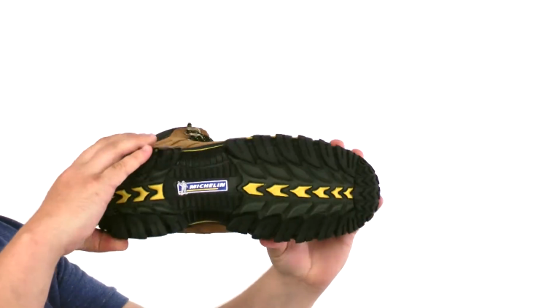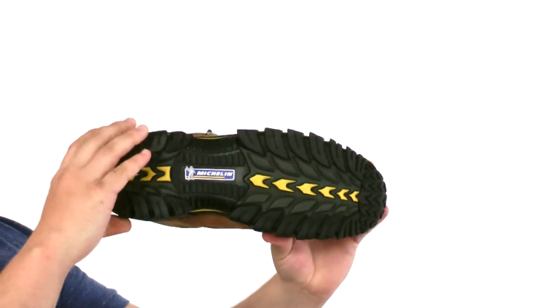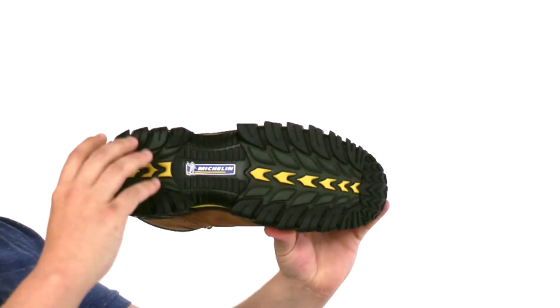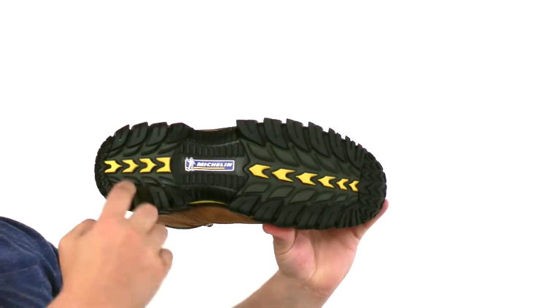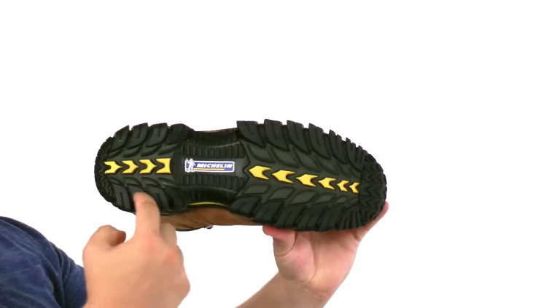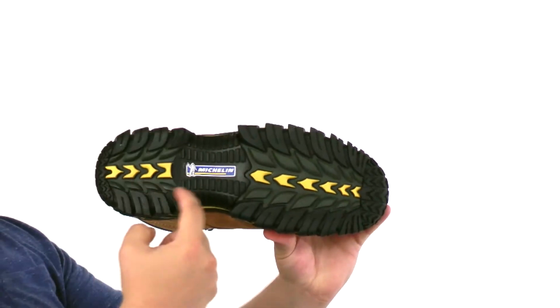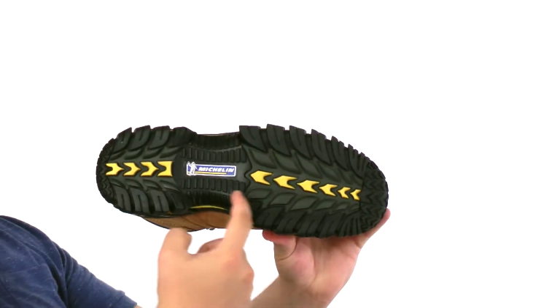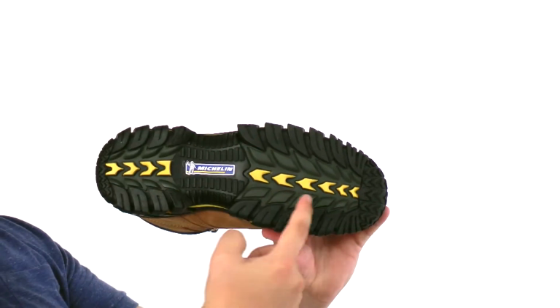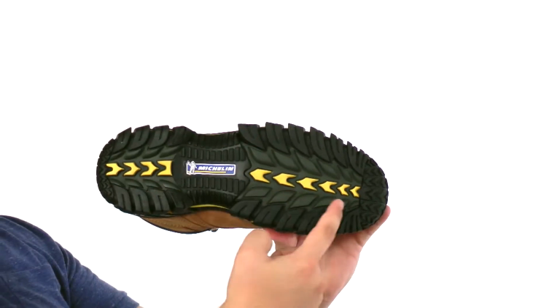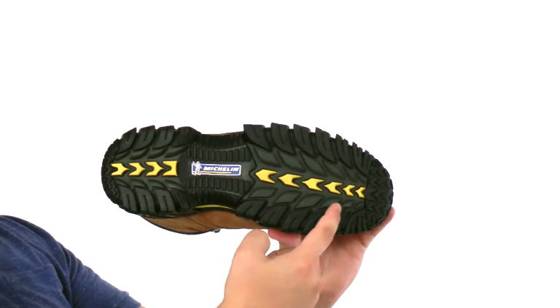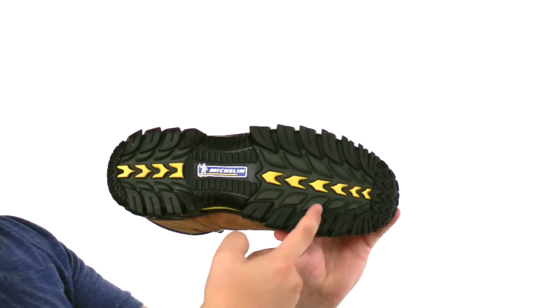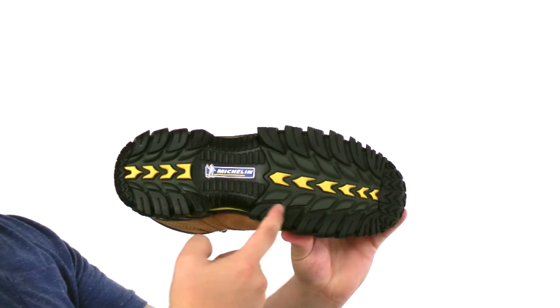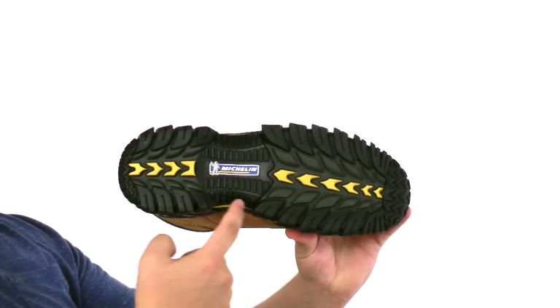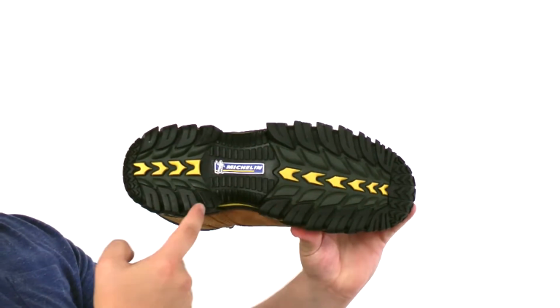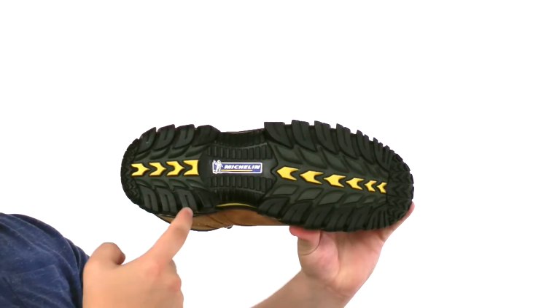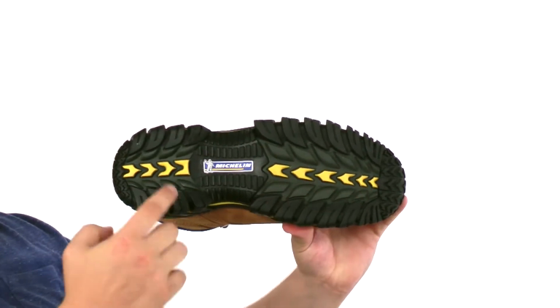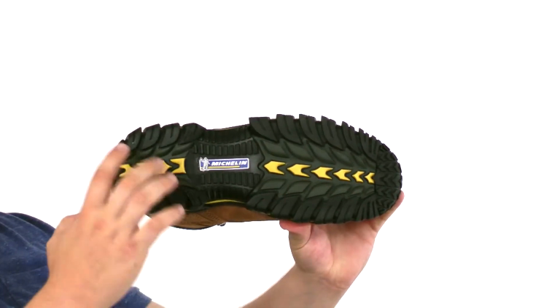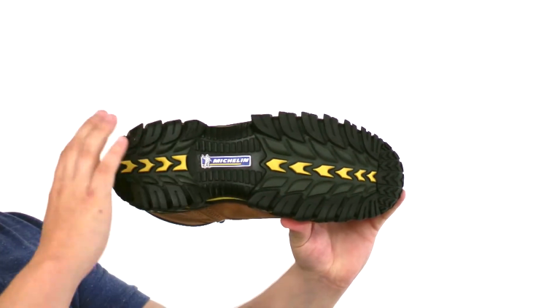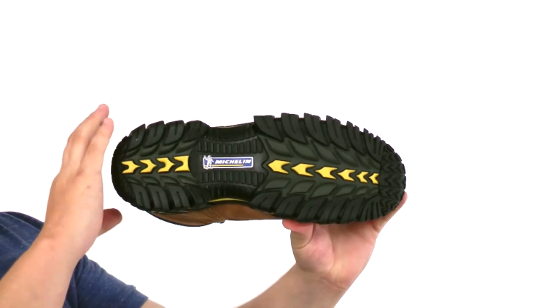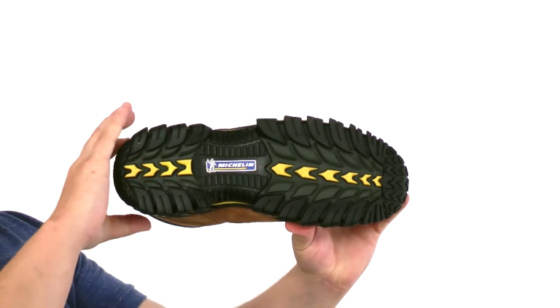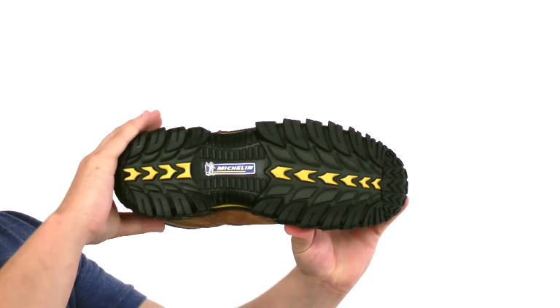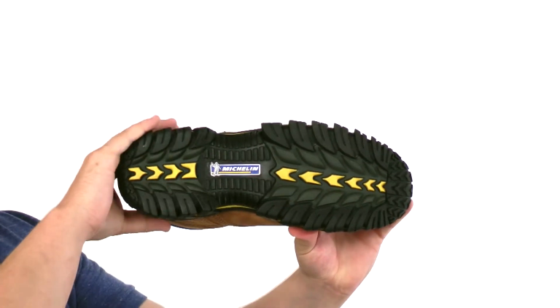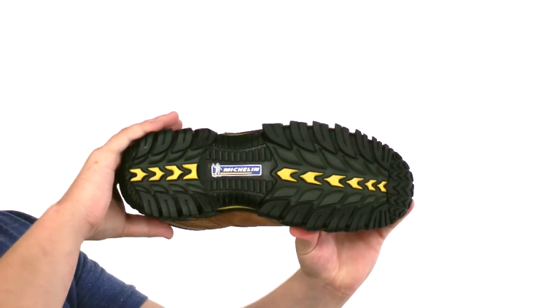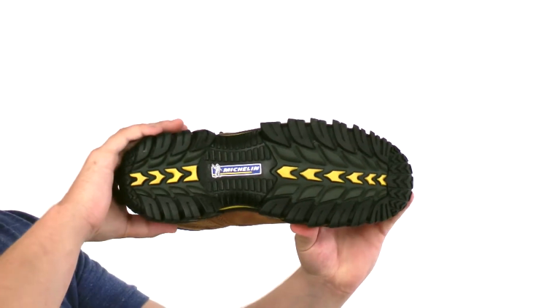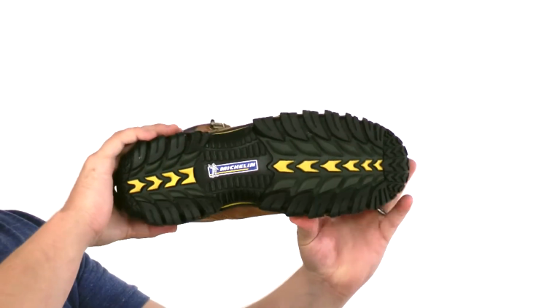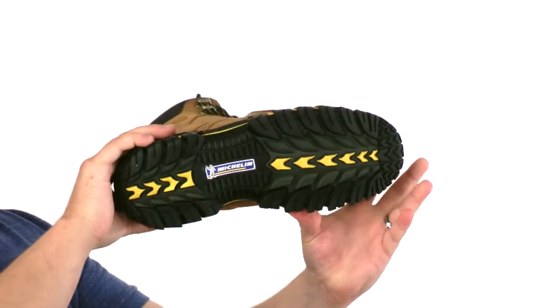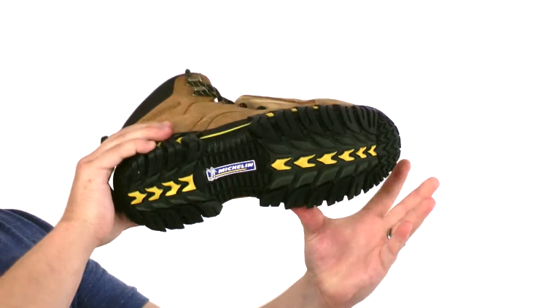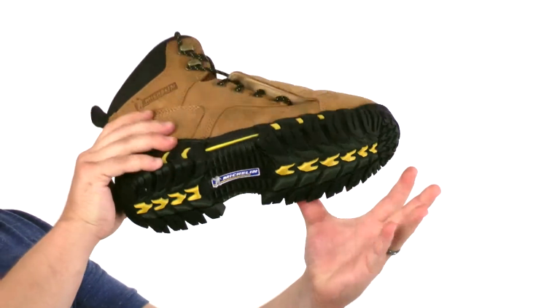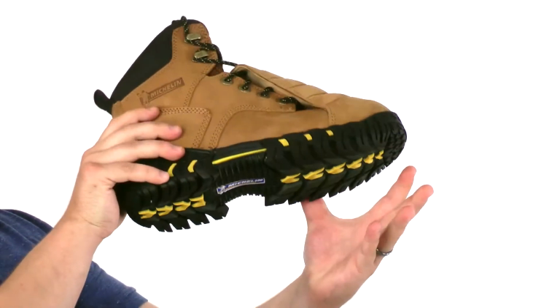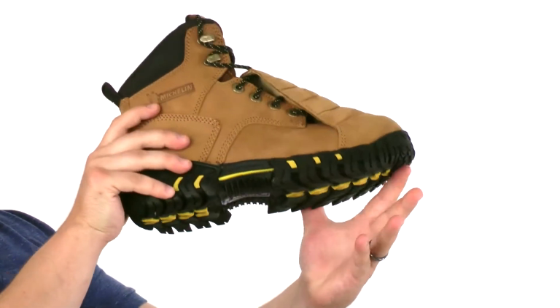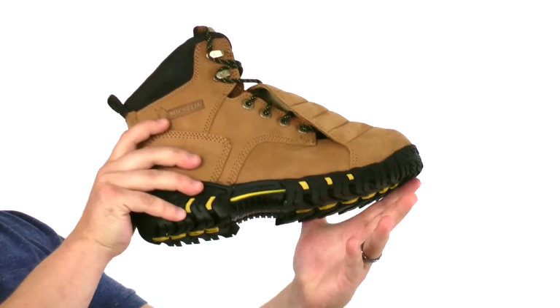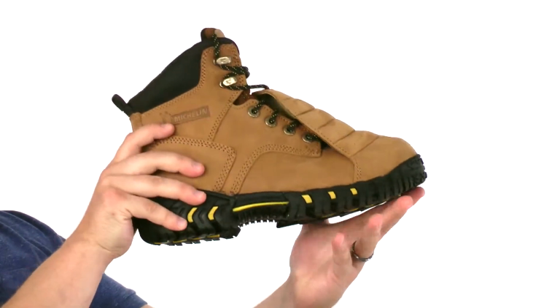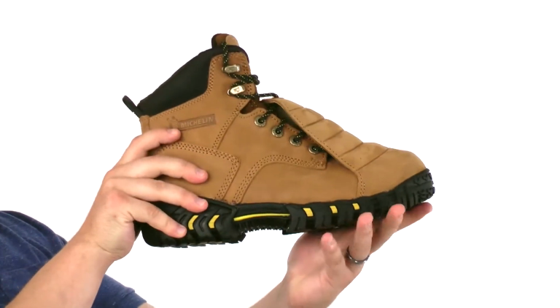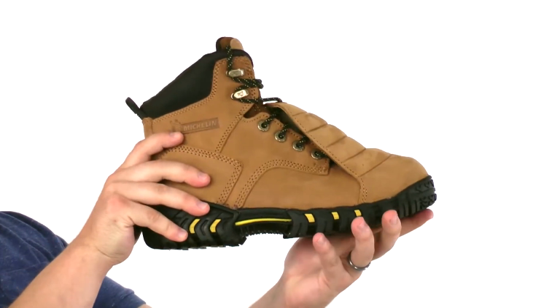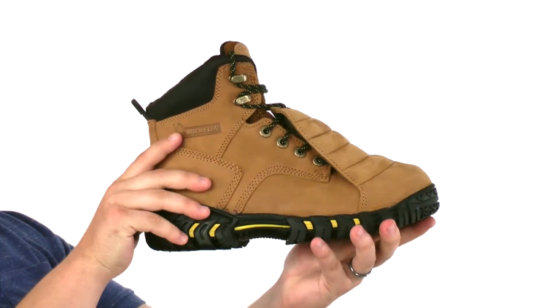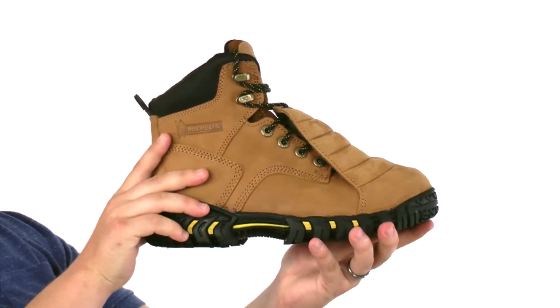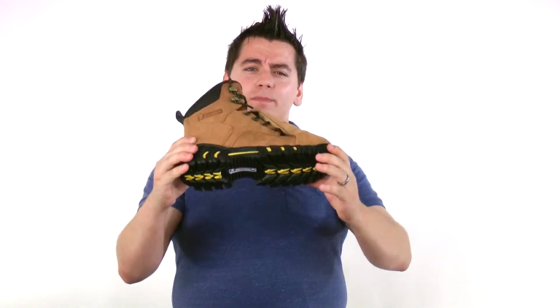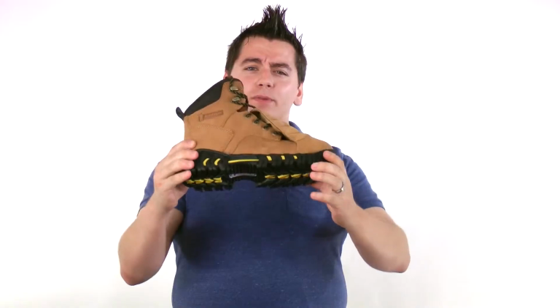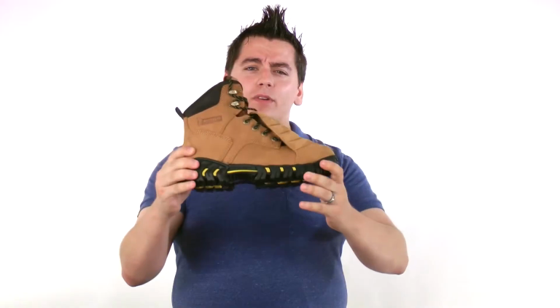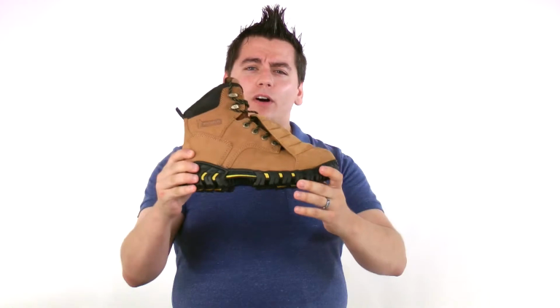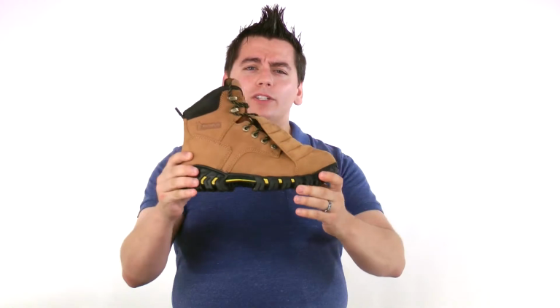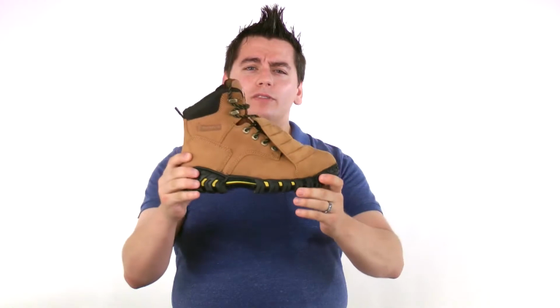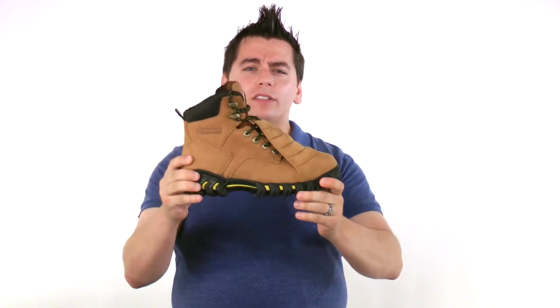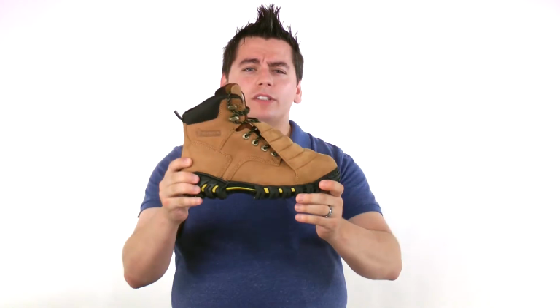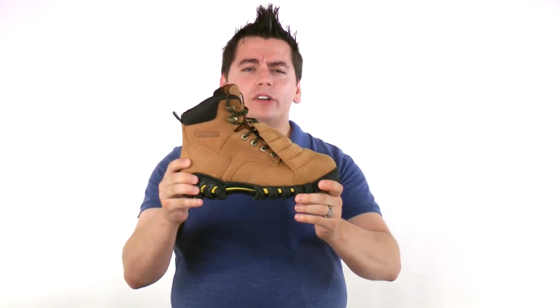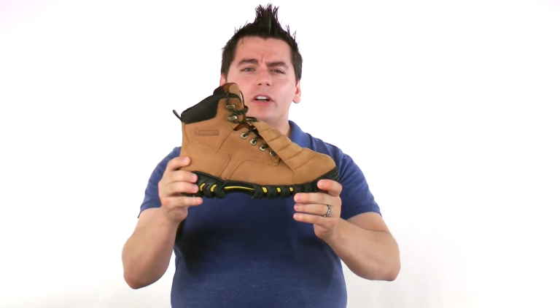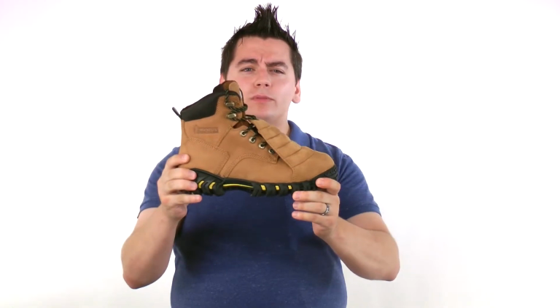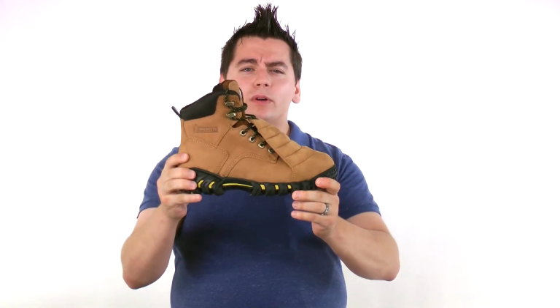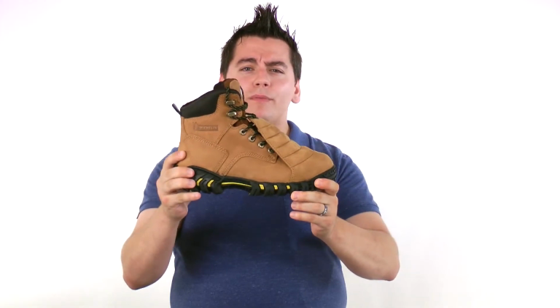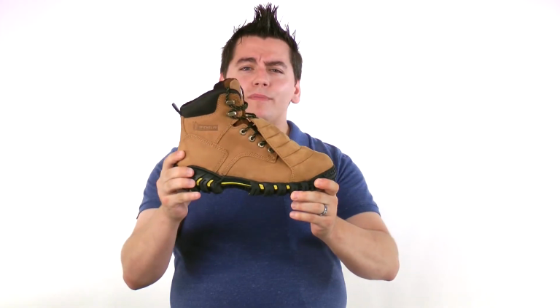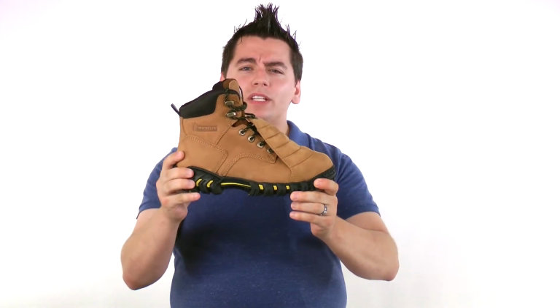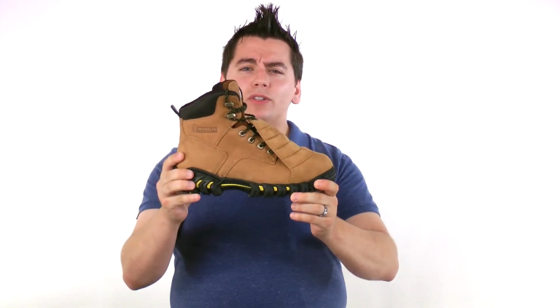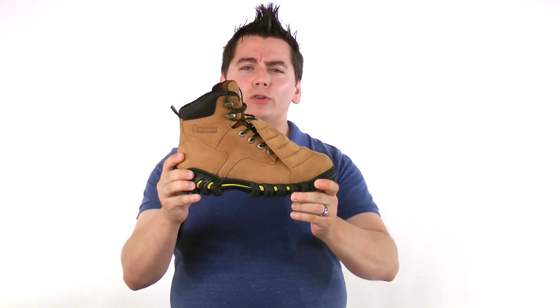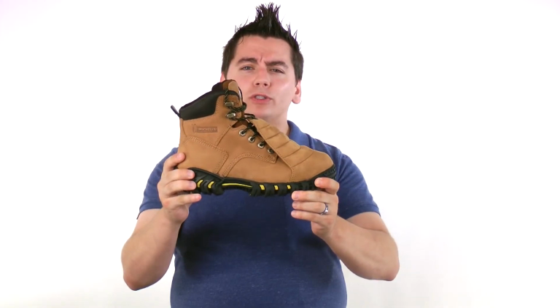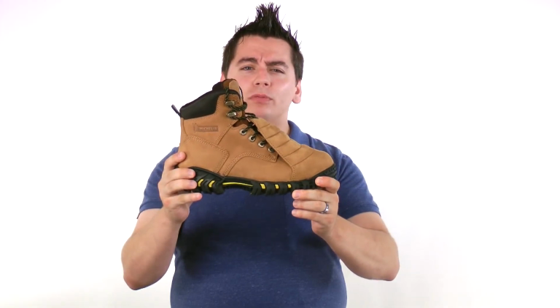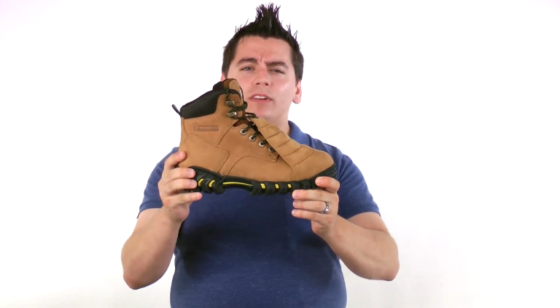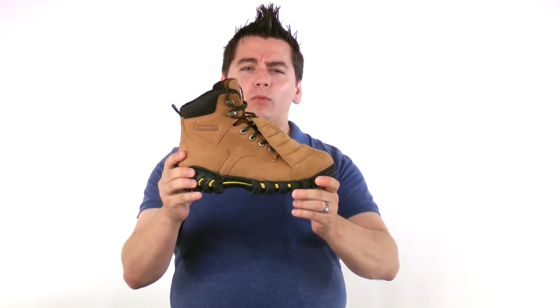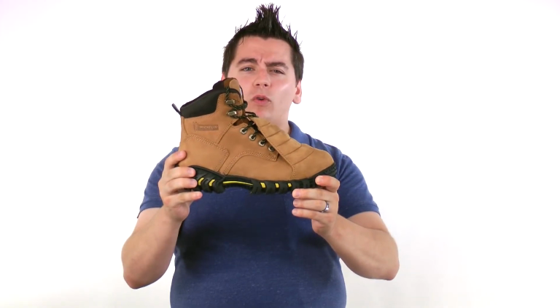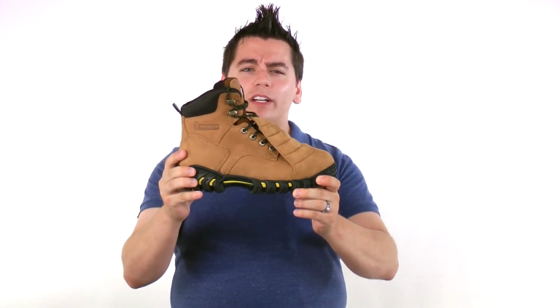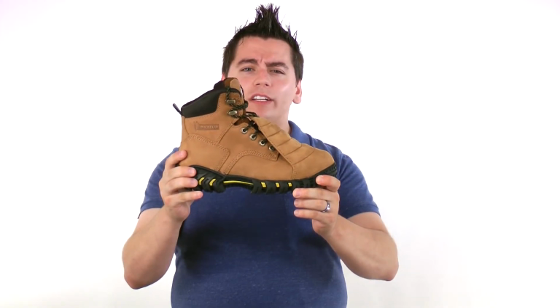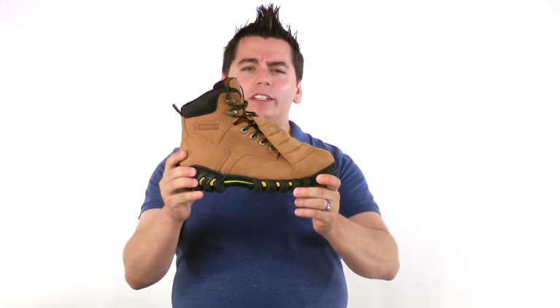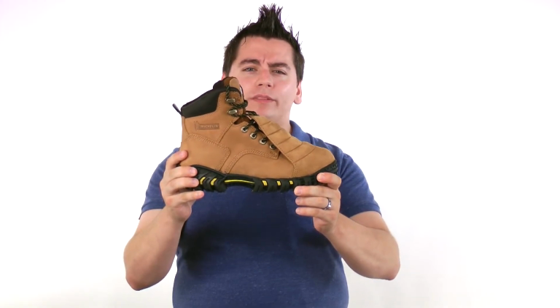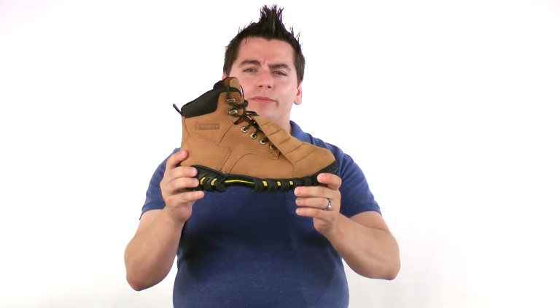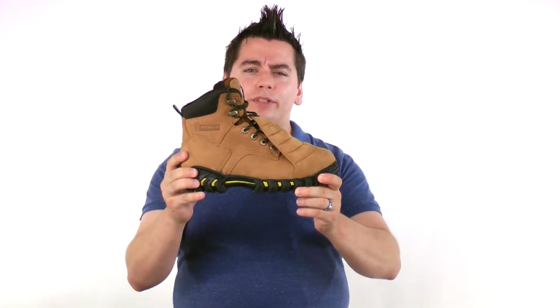The outsole has great tread and it resists chemicals, heat, and abrasions. This boot also has a shock-absorbent midsole to provide walking comfort.